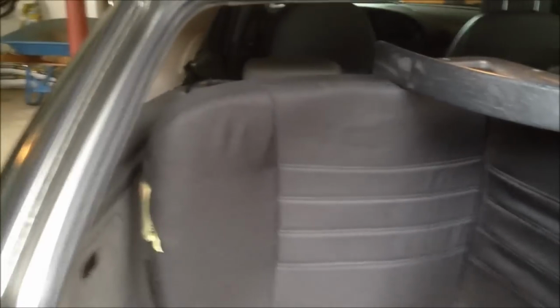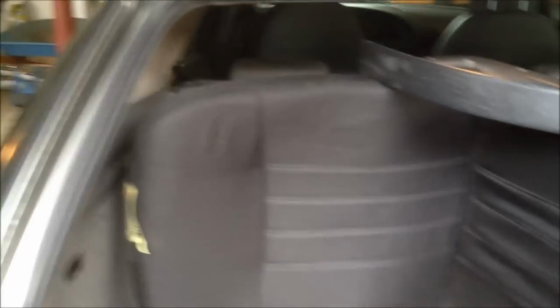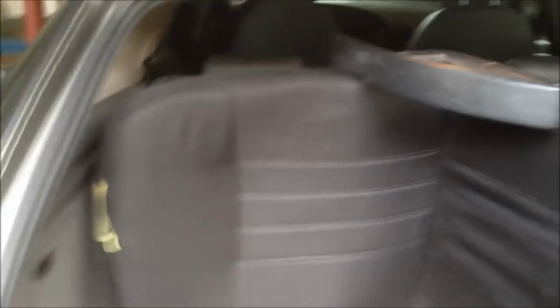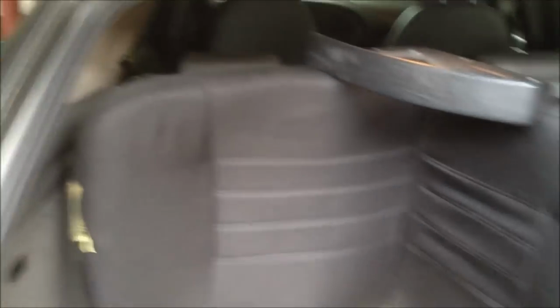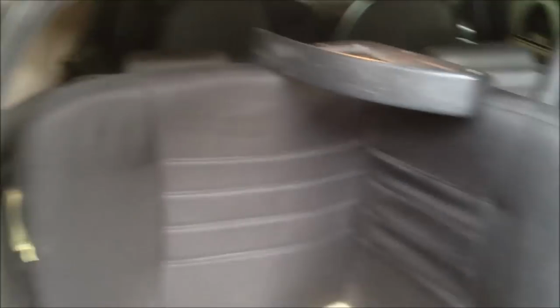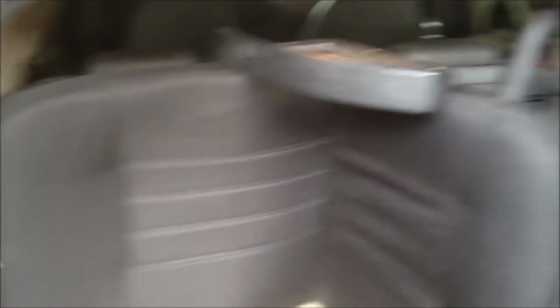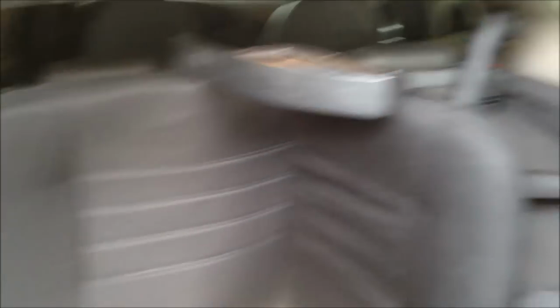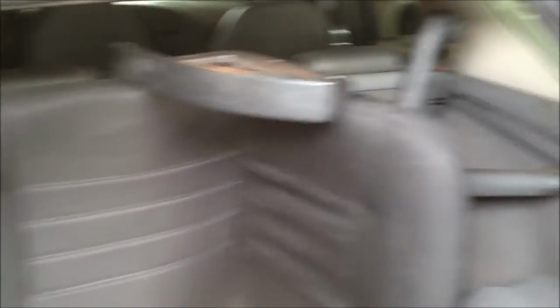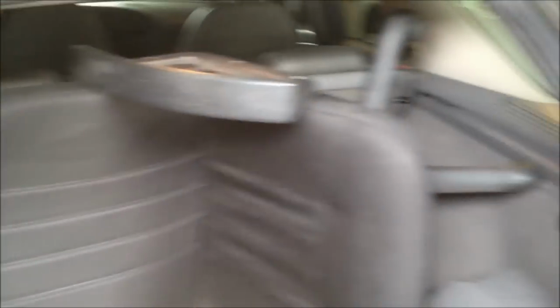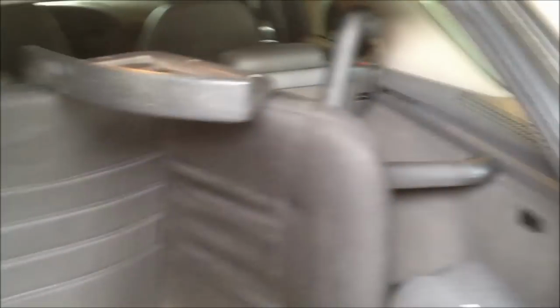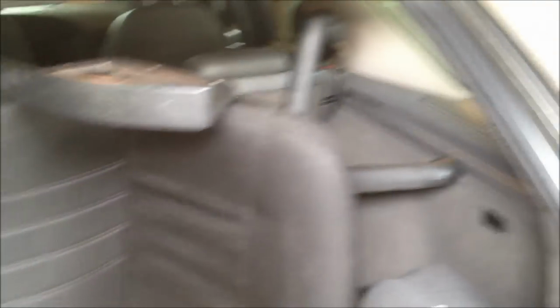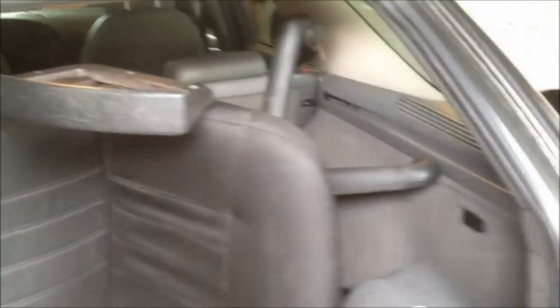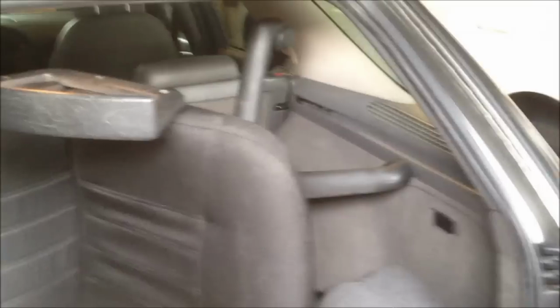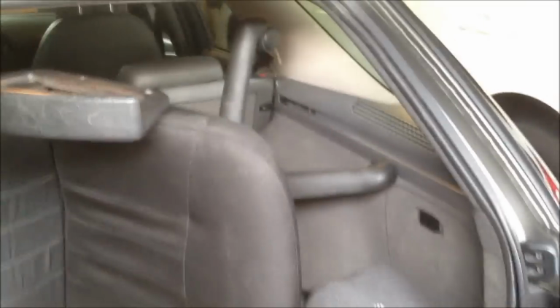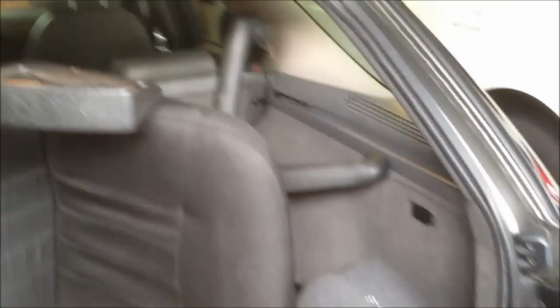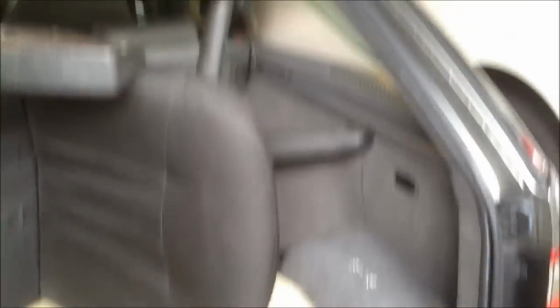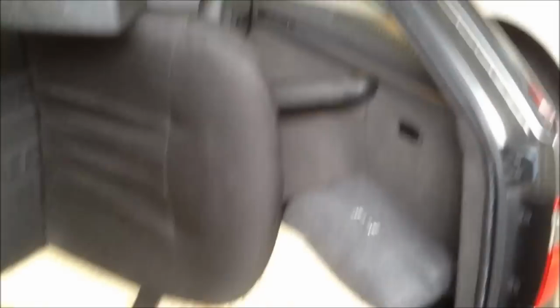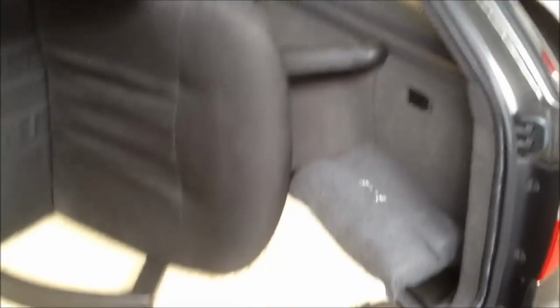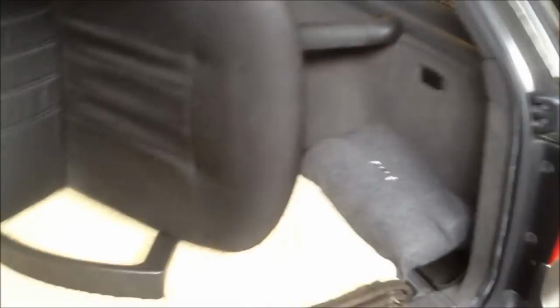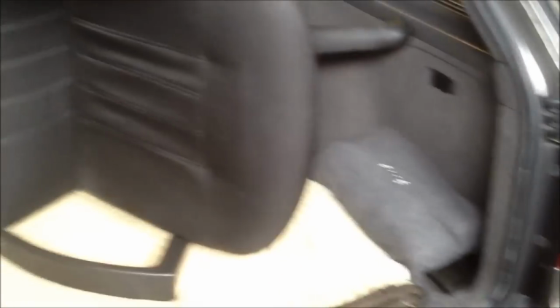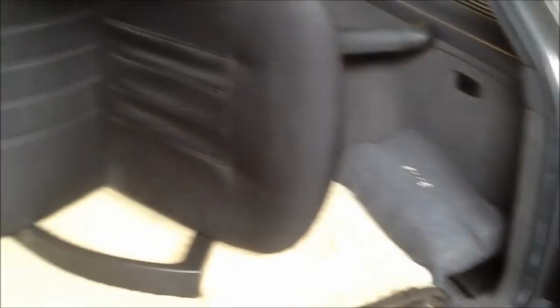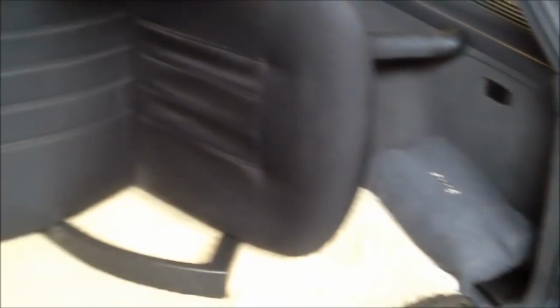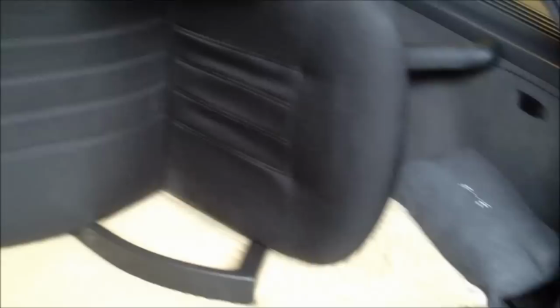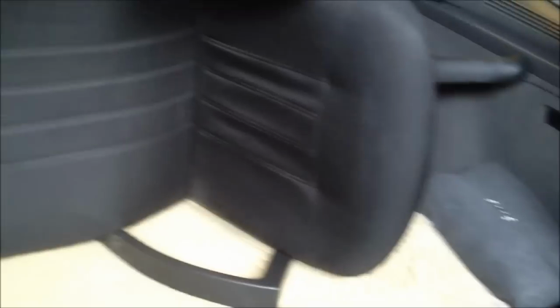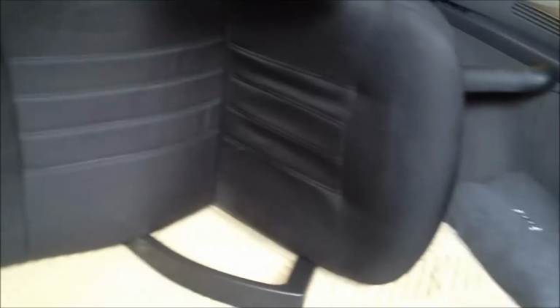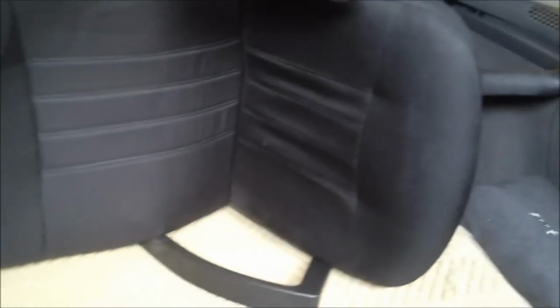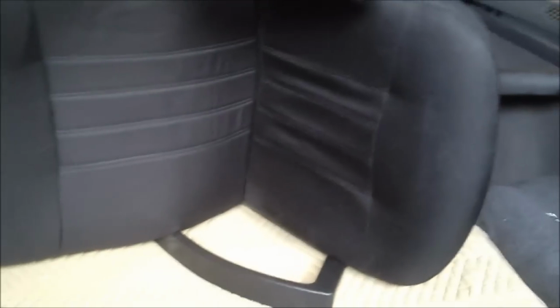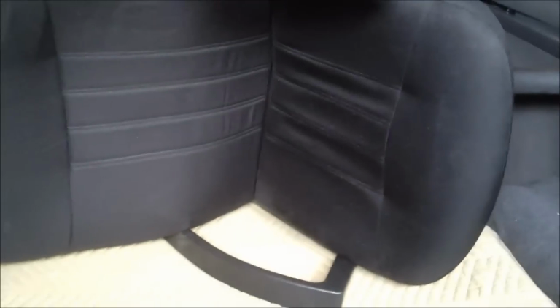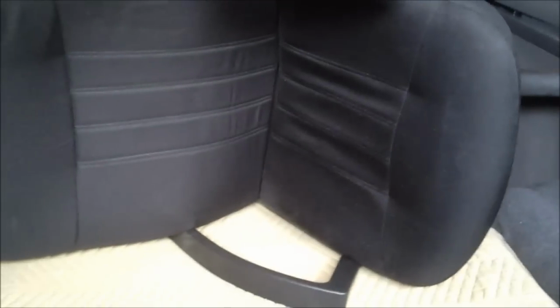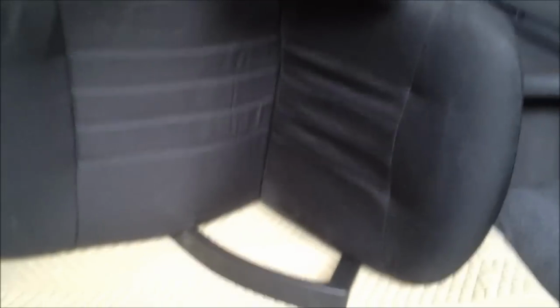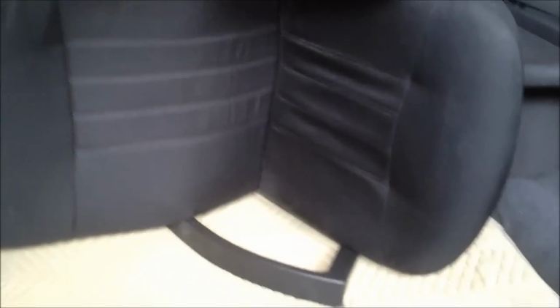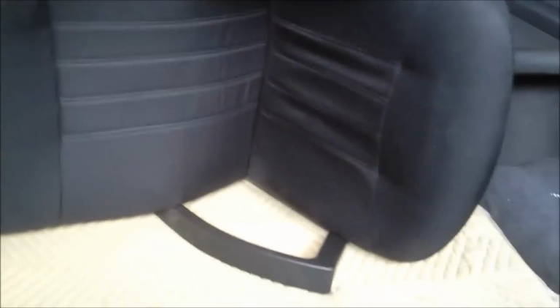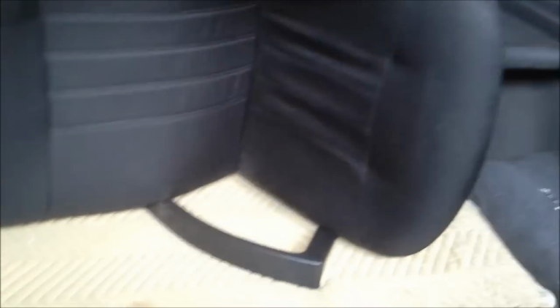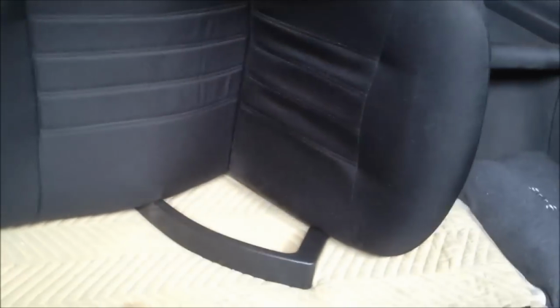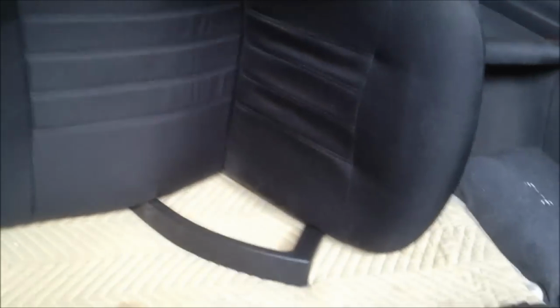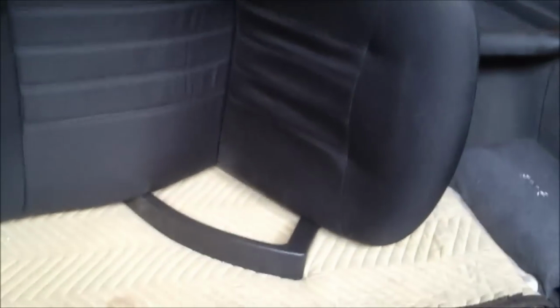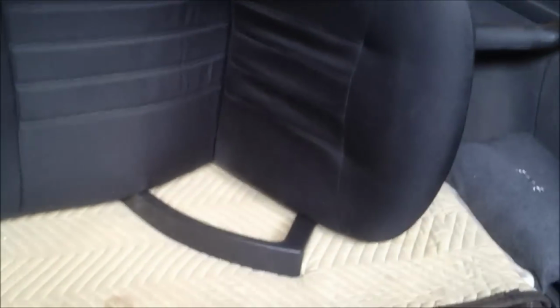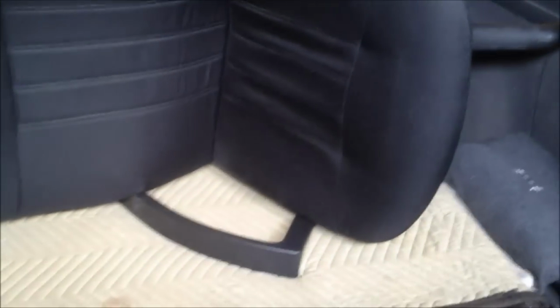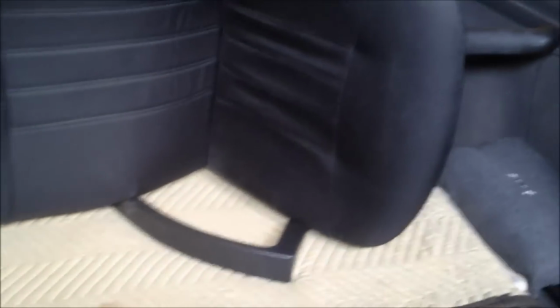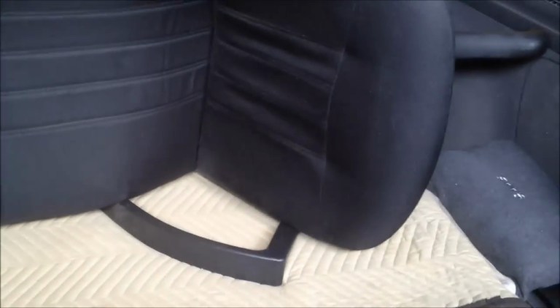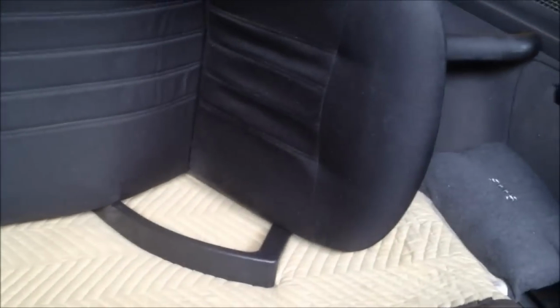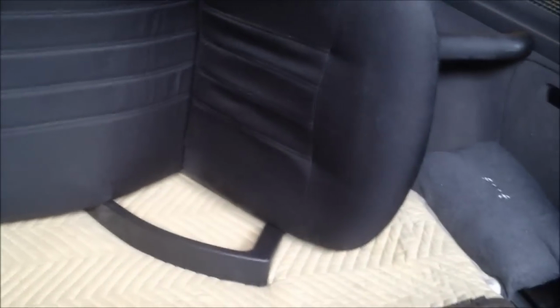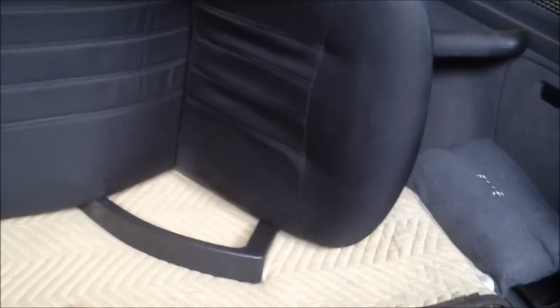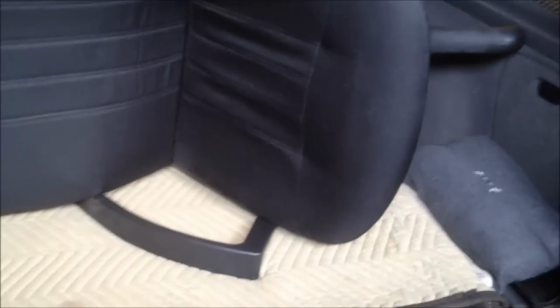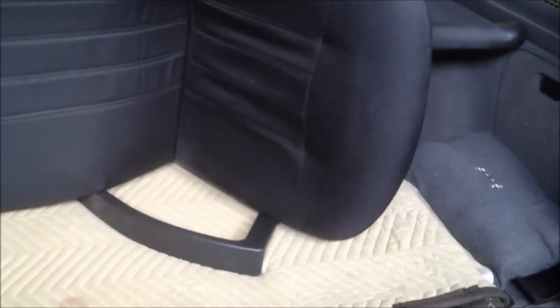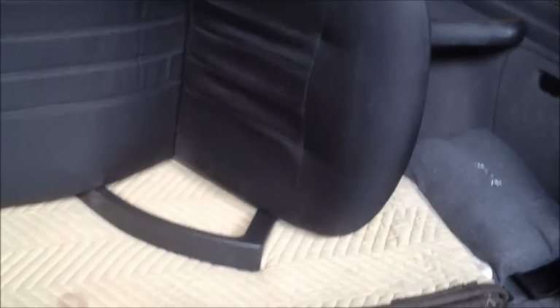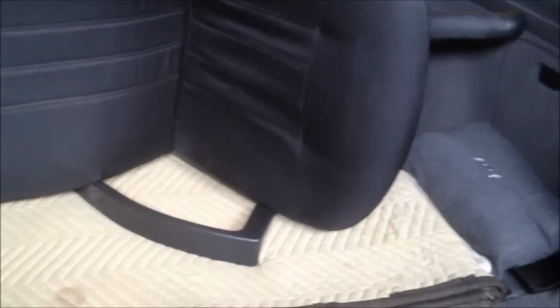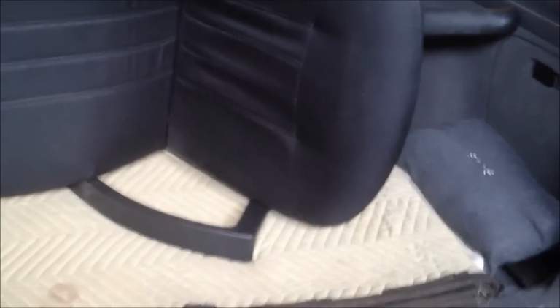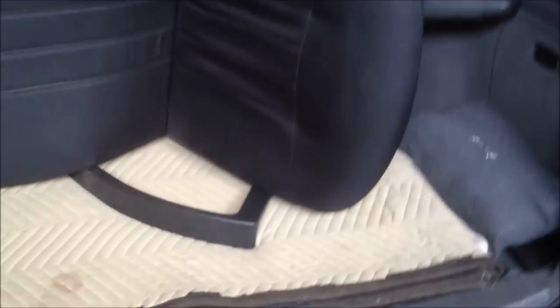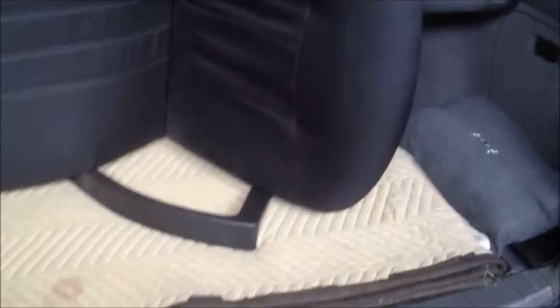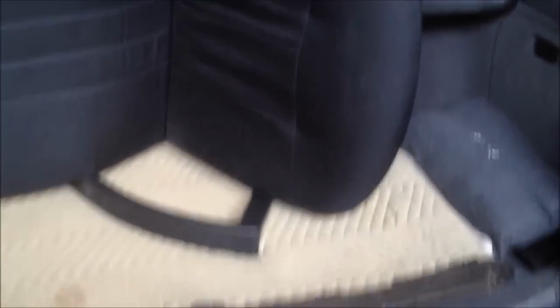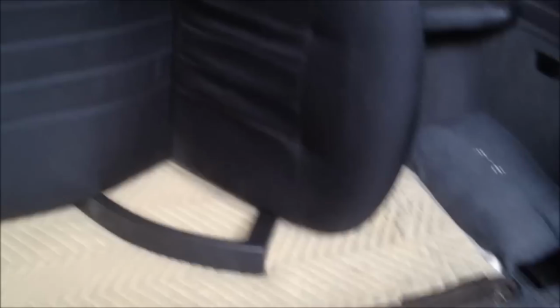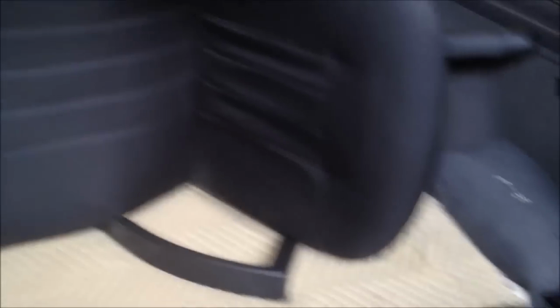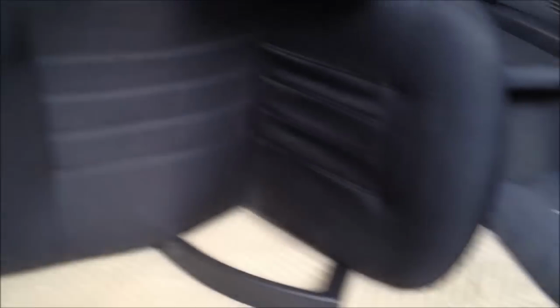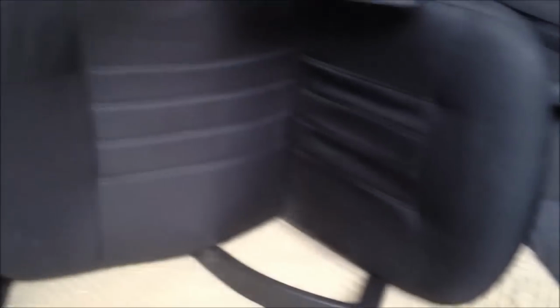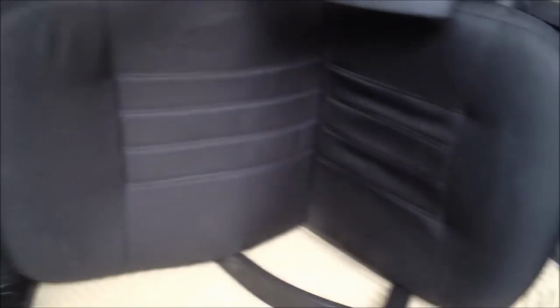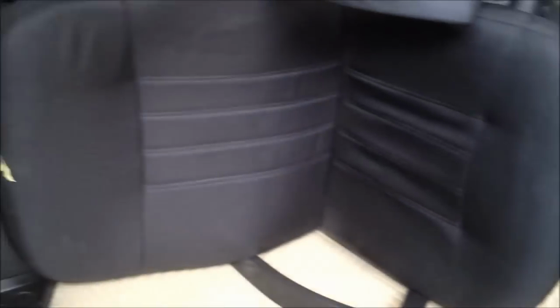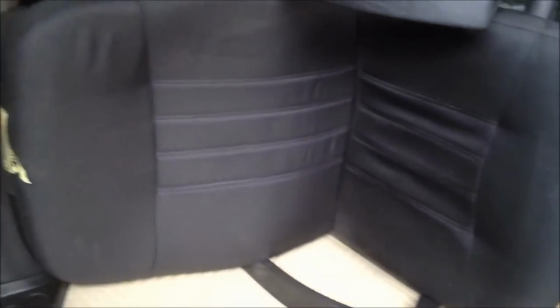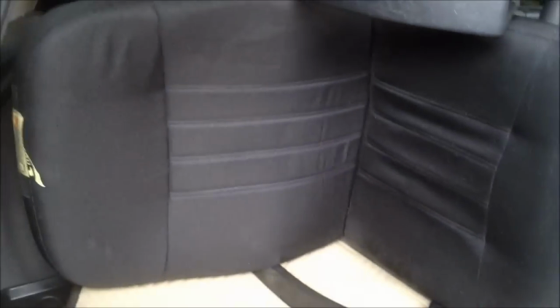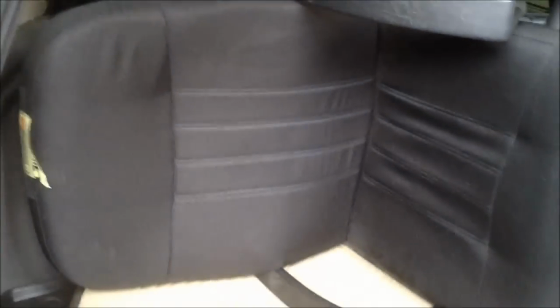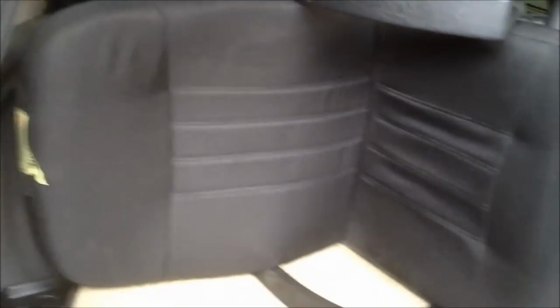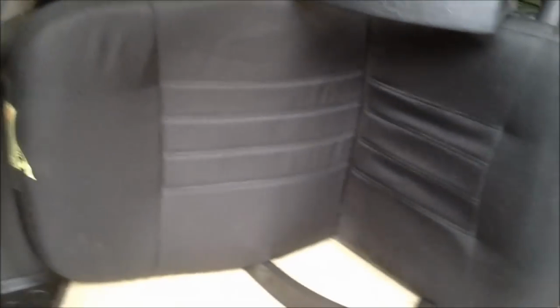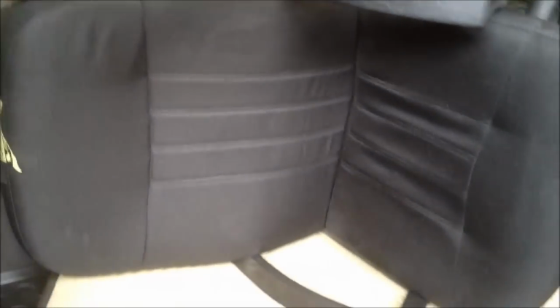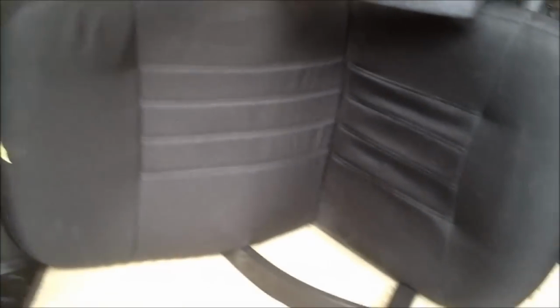Now this is how to use a wagon — stuff a chair in the back. Yeah, let's sit it in this way. That'll work.